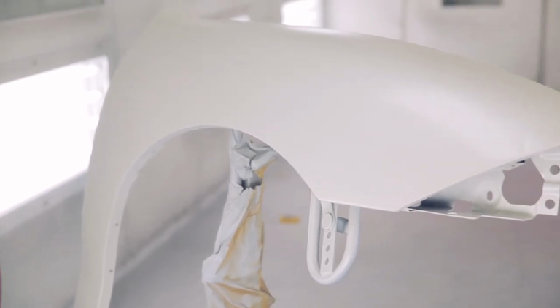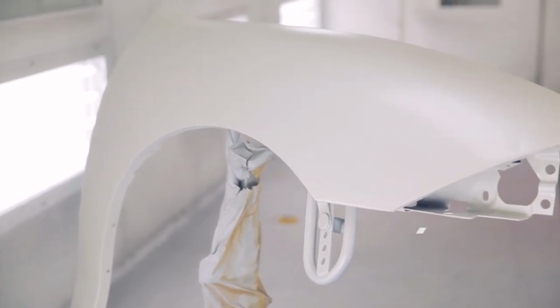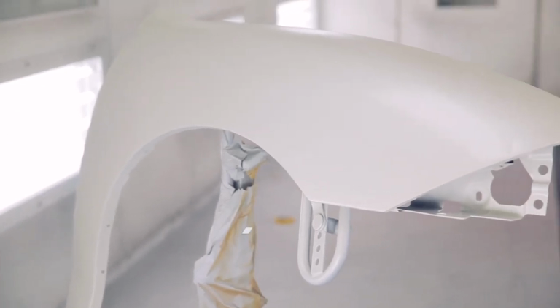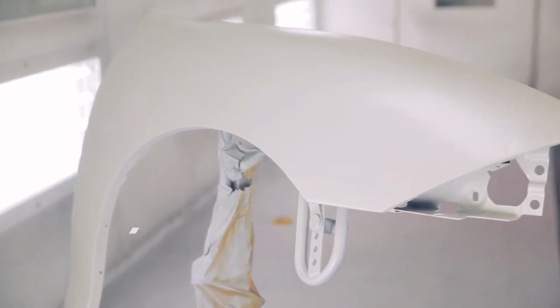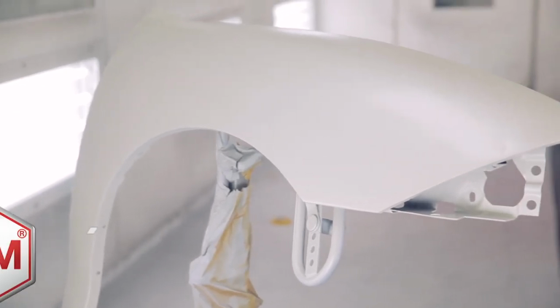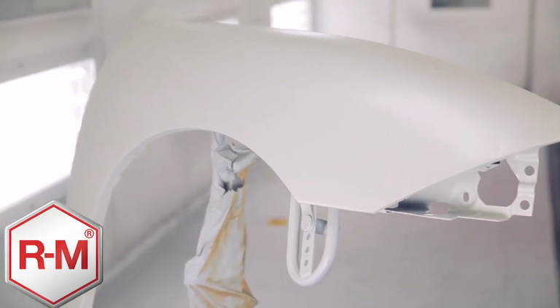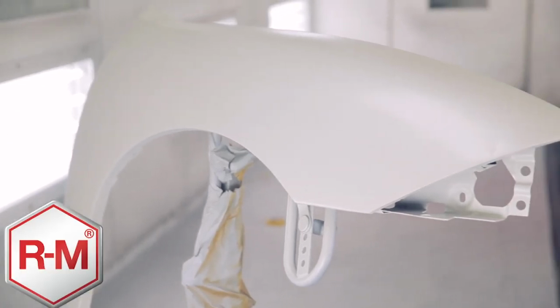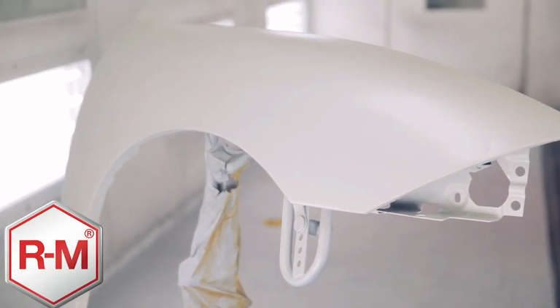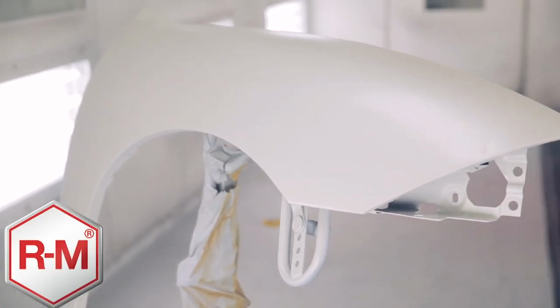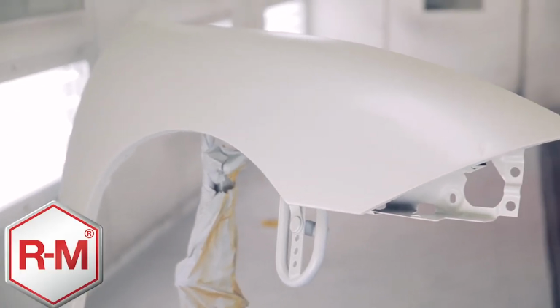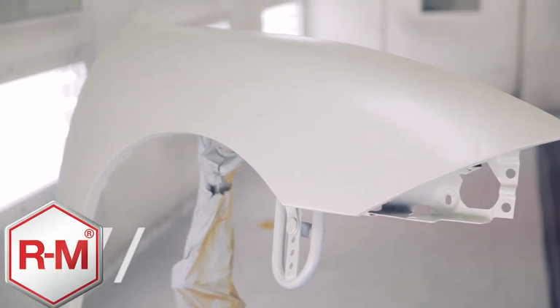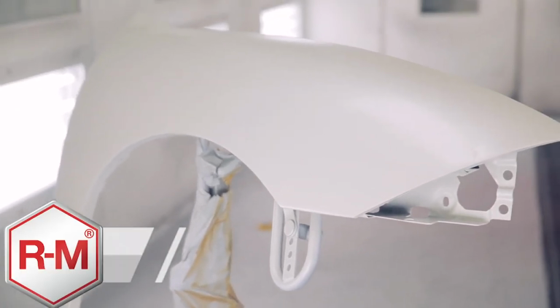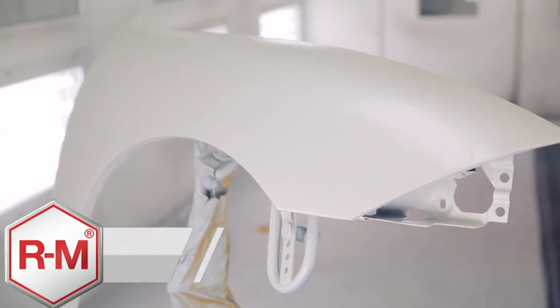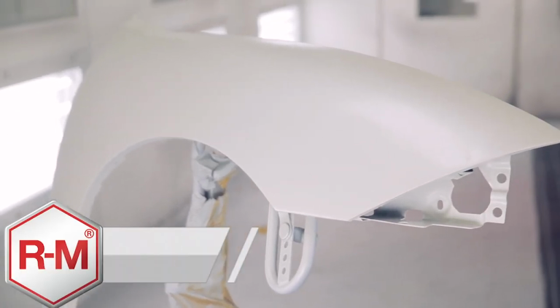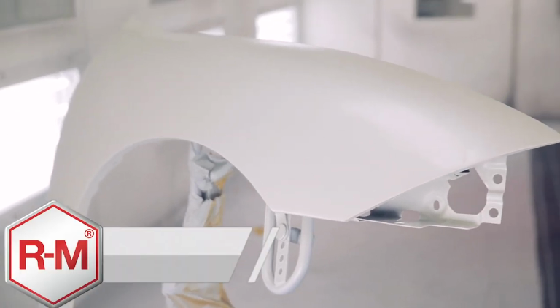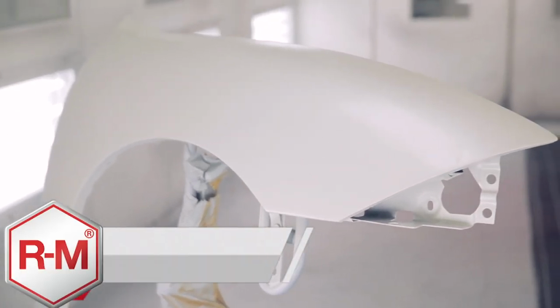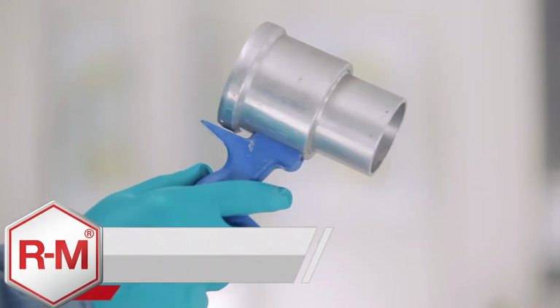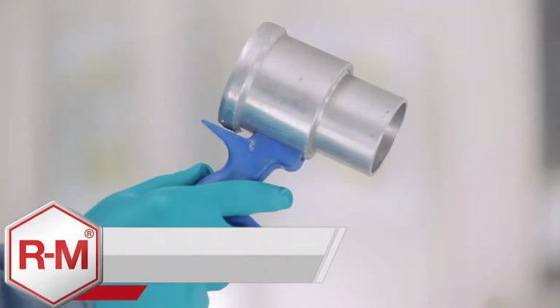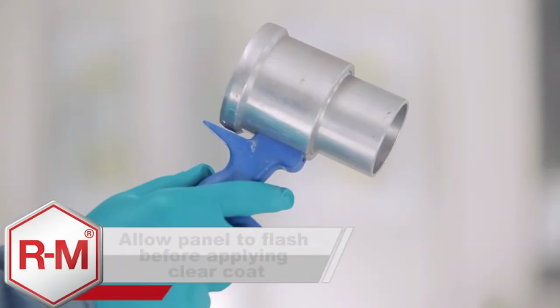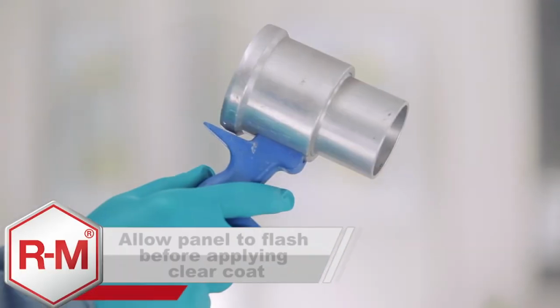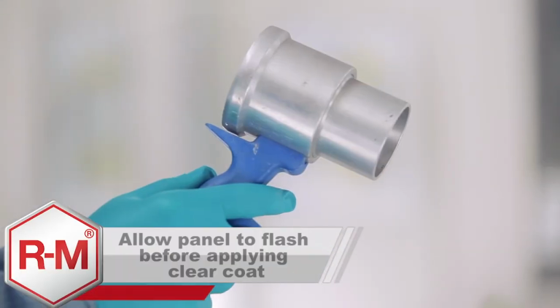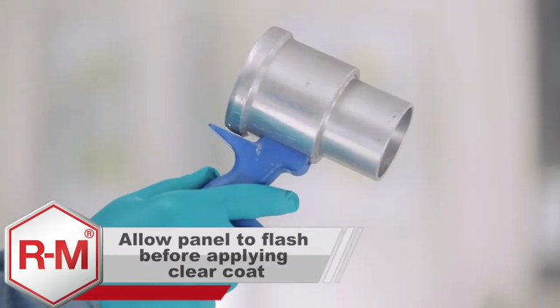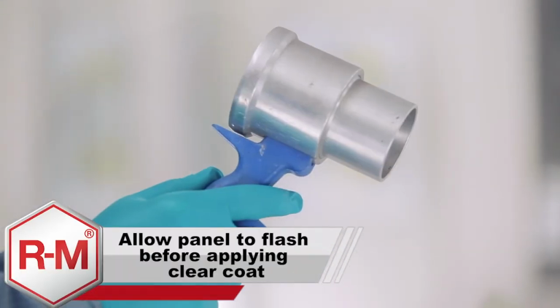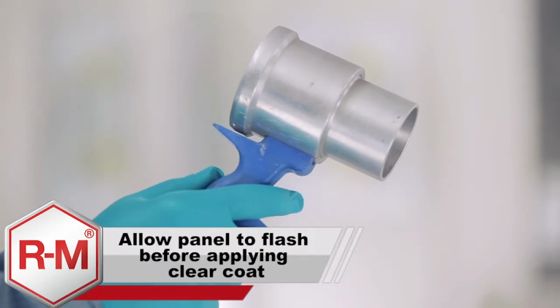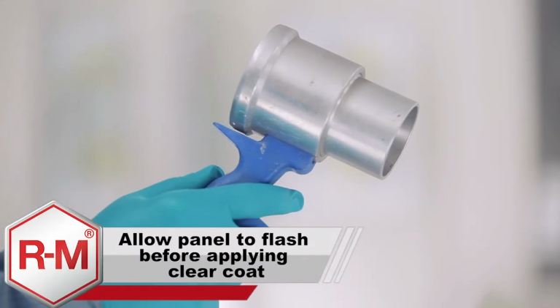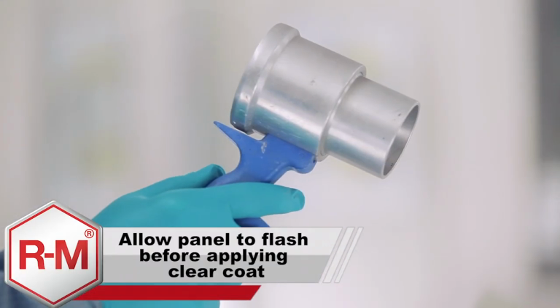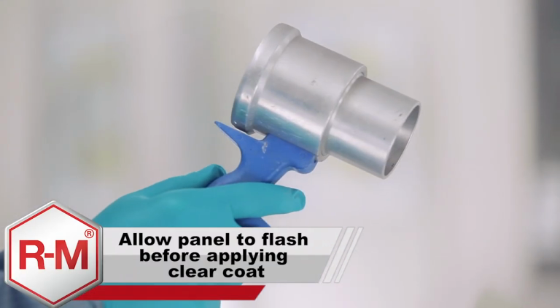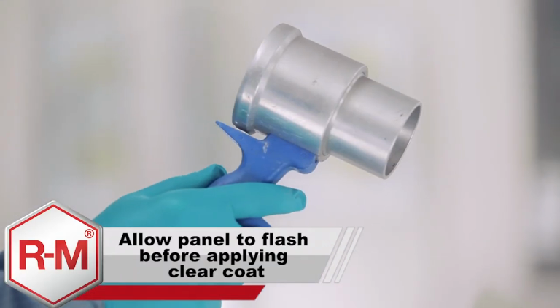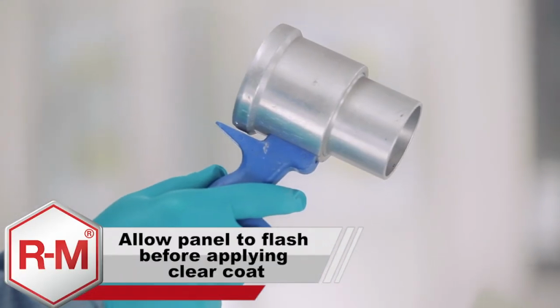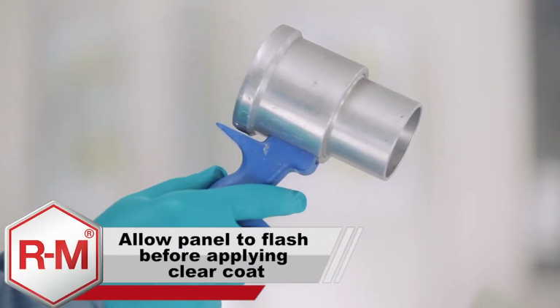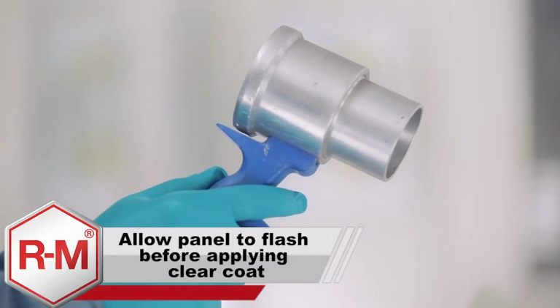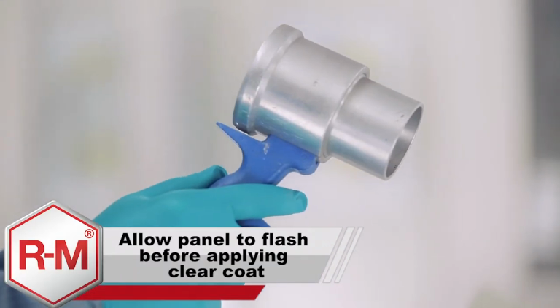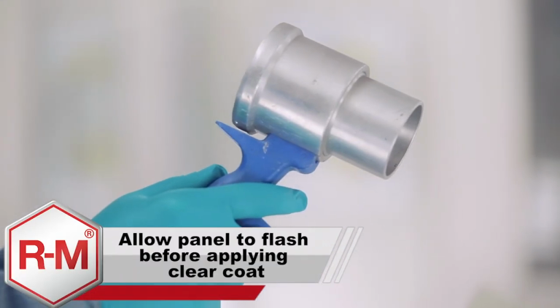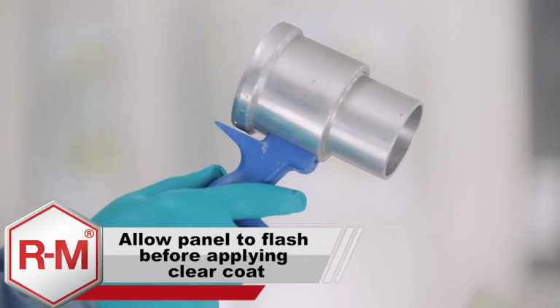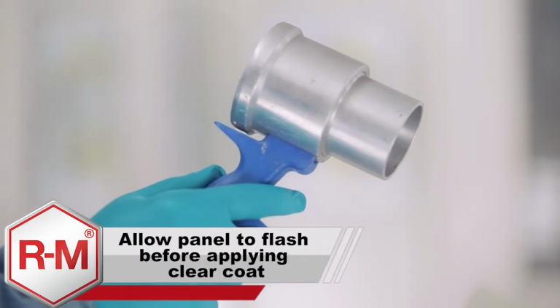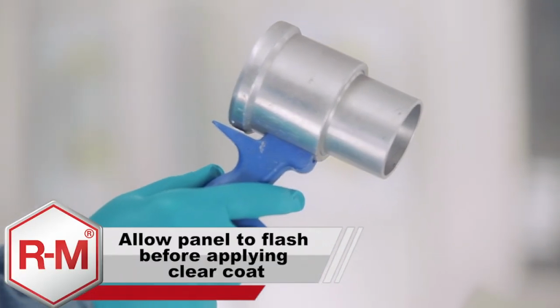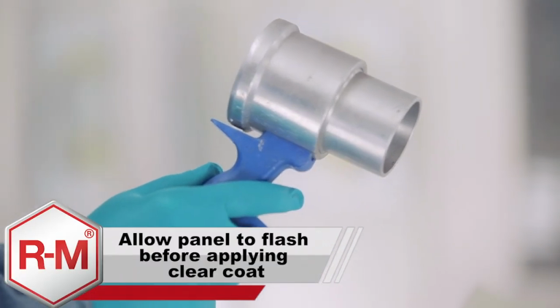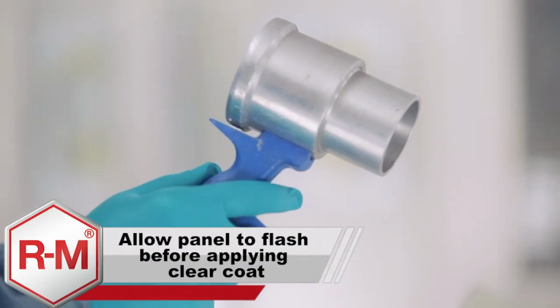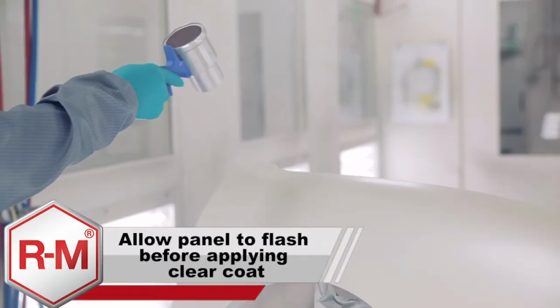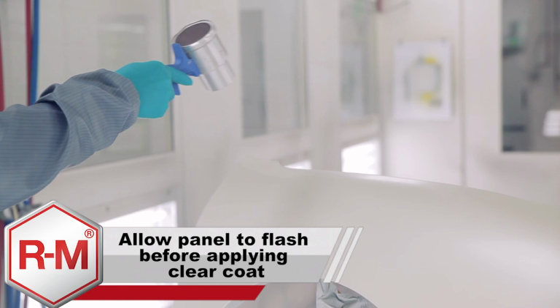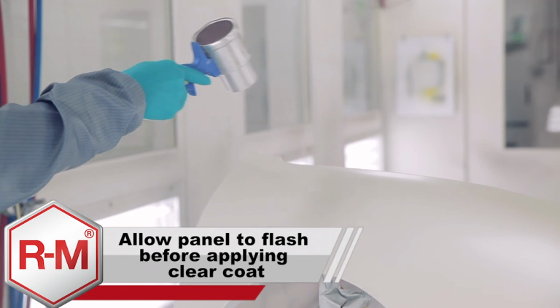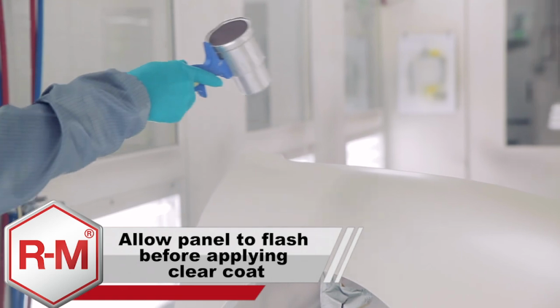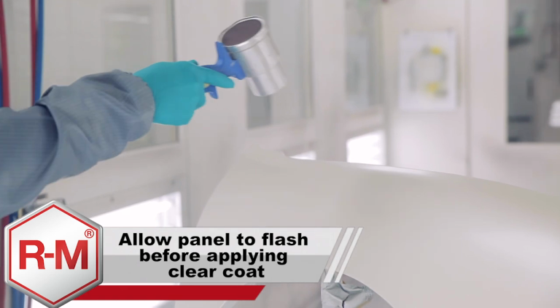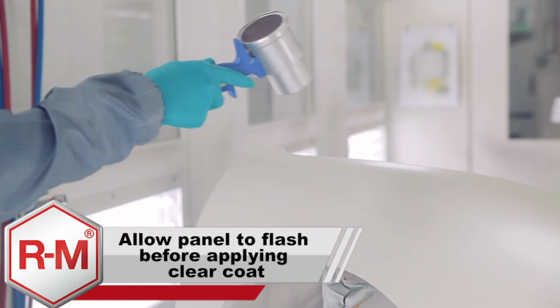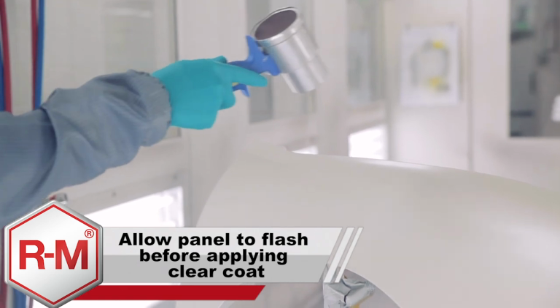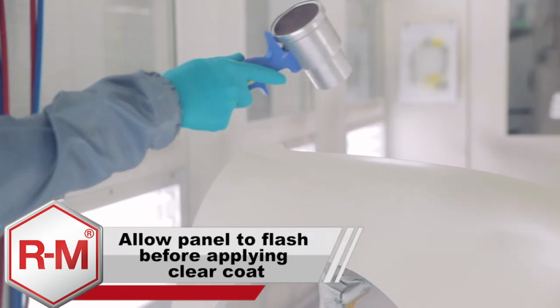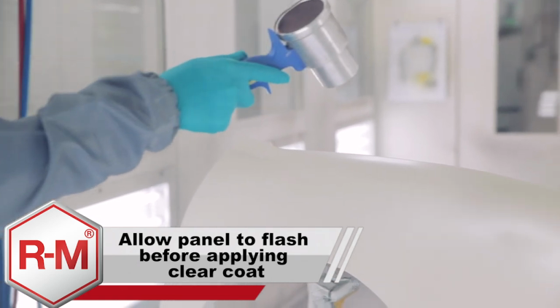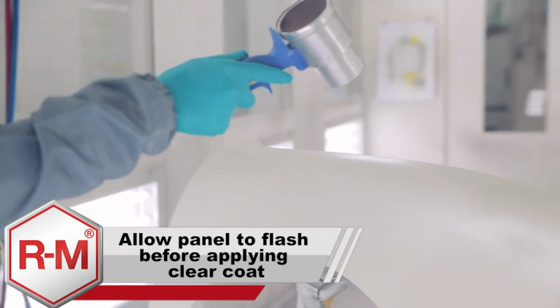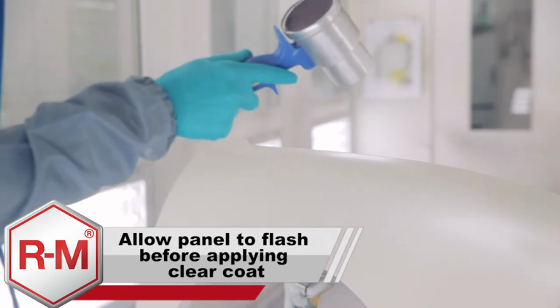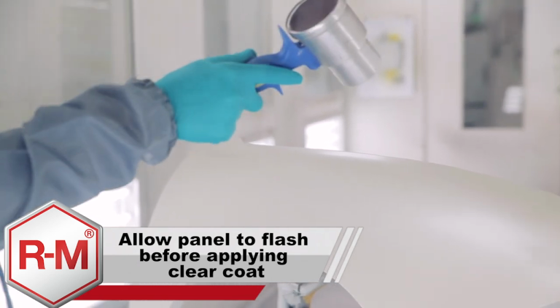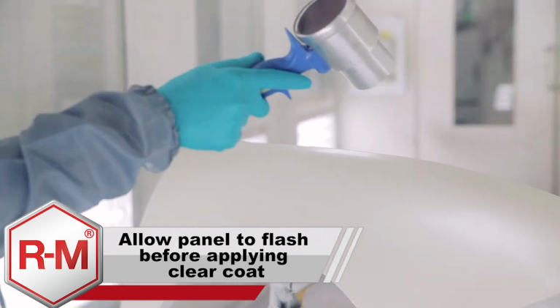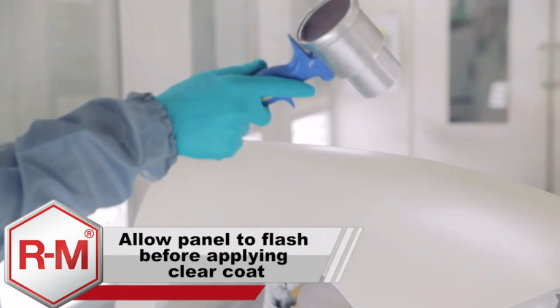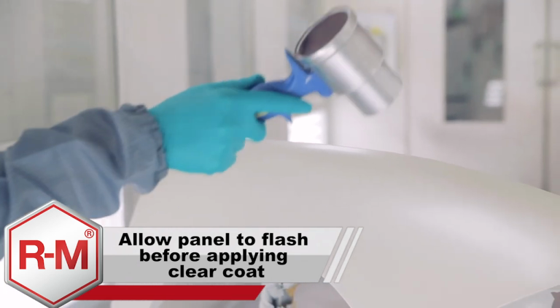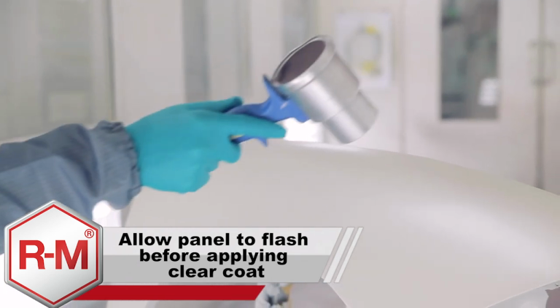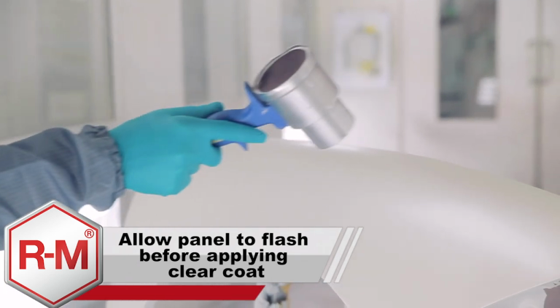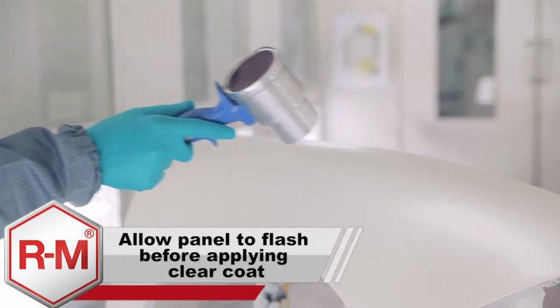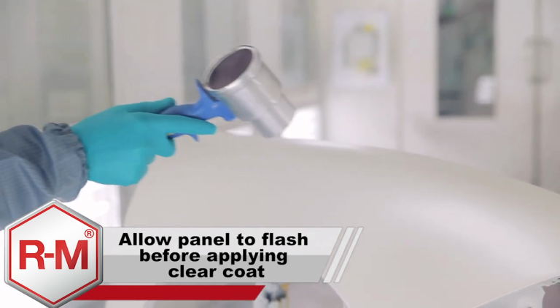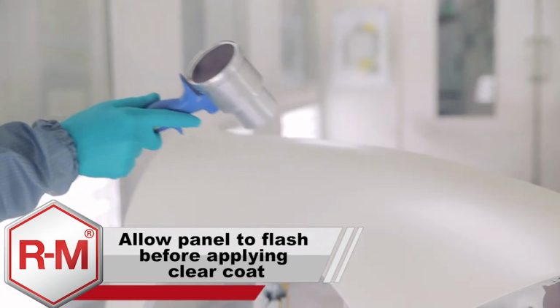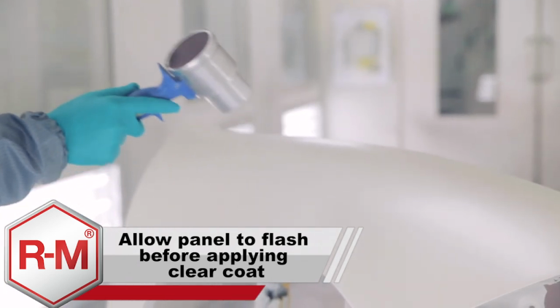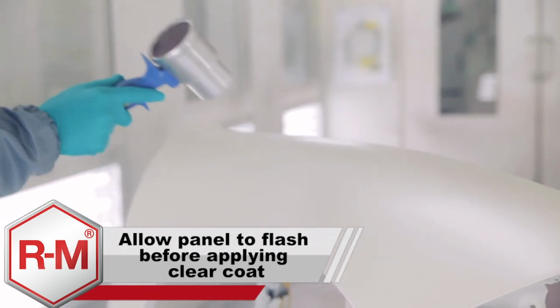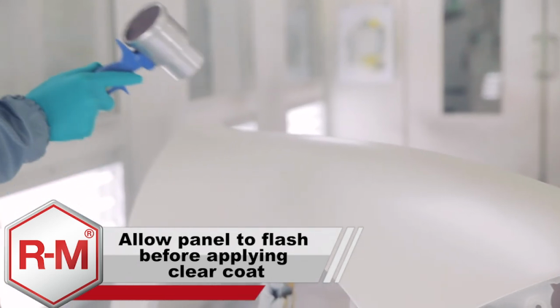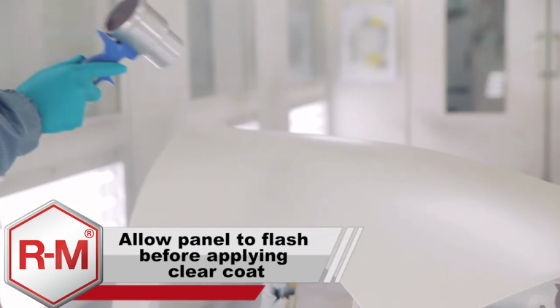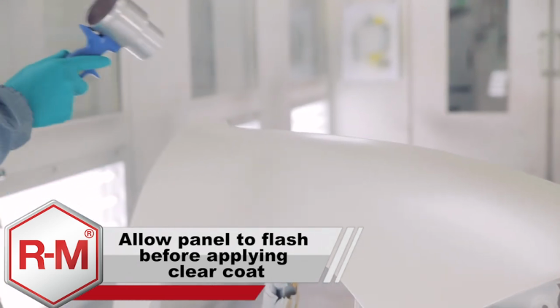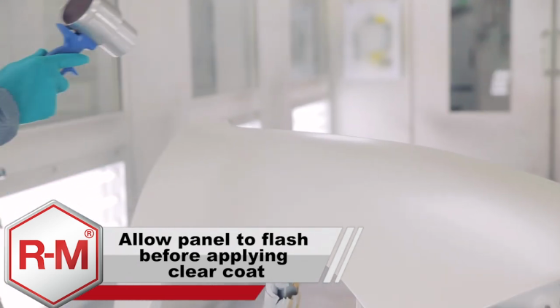Allow the second stage to air dry thoroughly. Again, optional Venturi blowers can be used to speed this process.